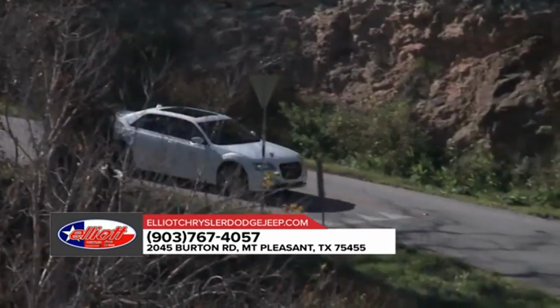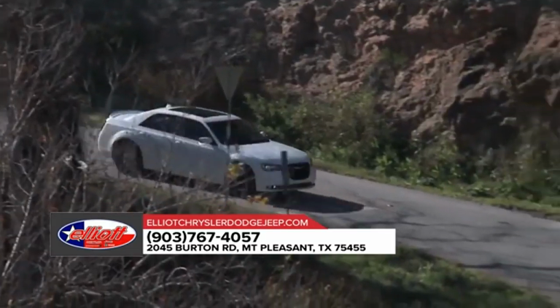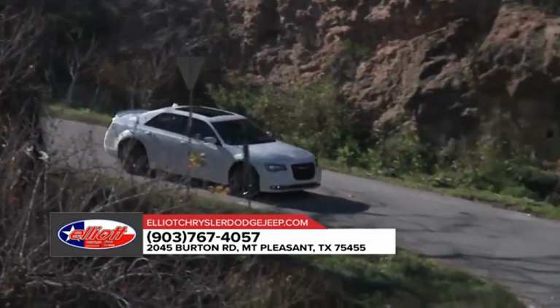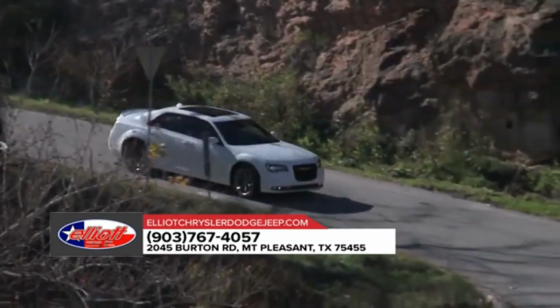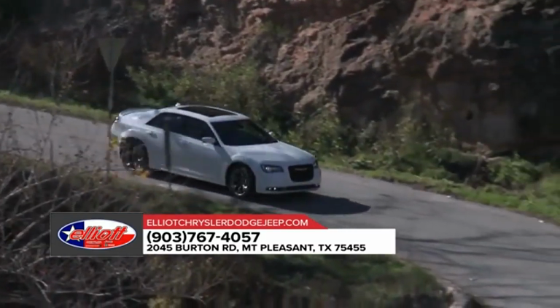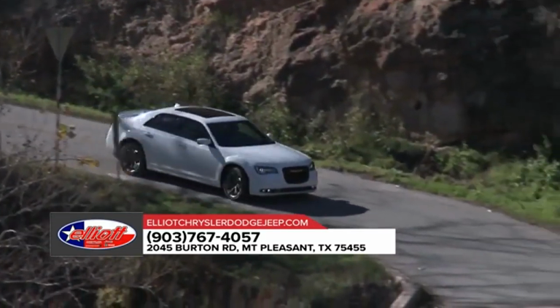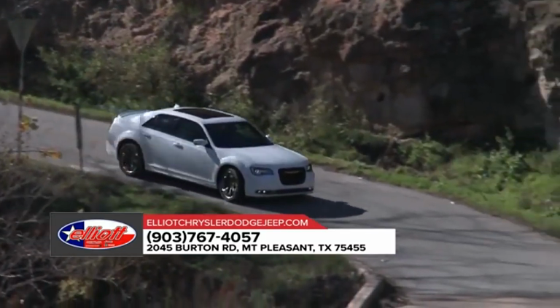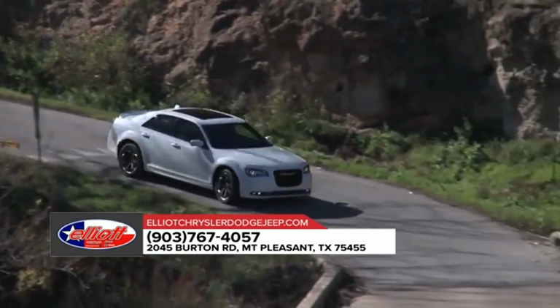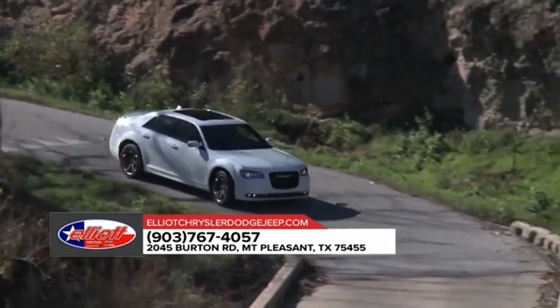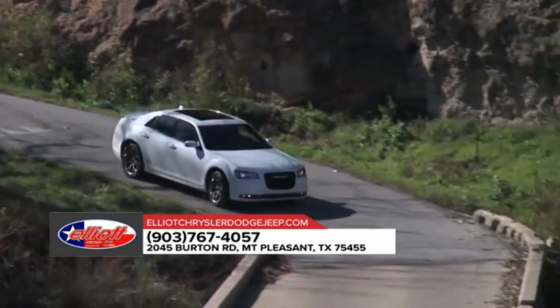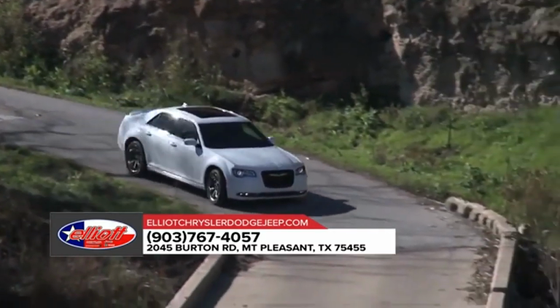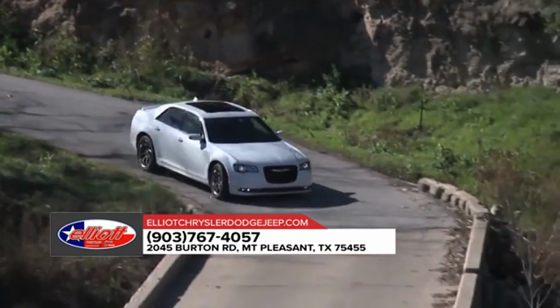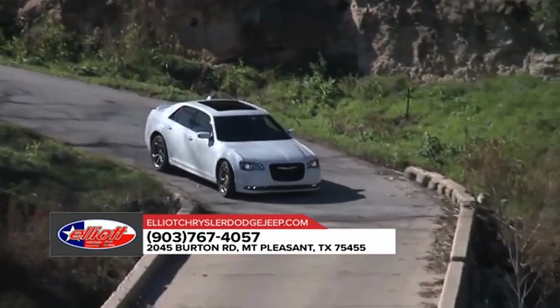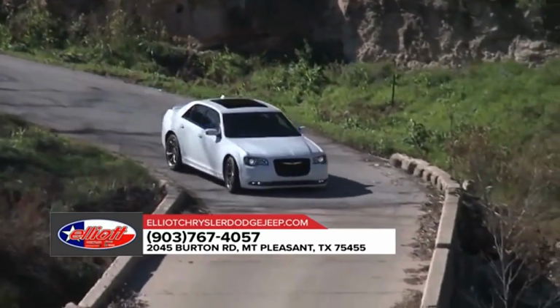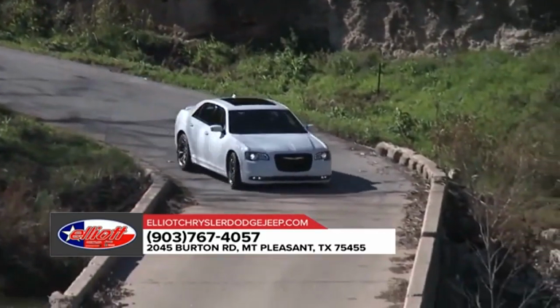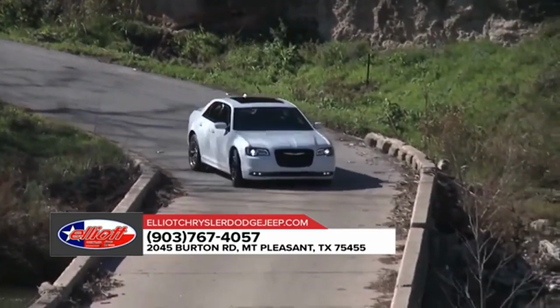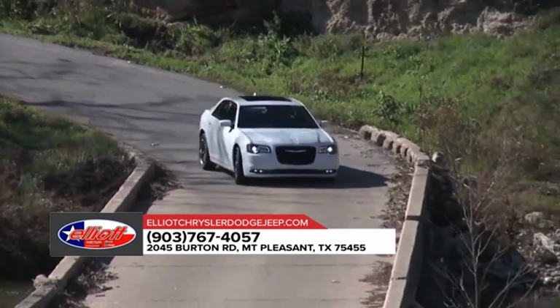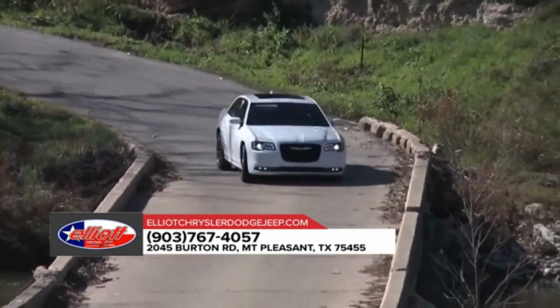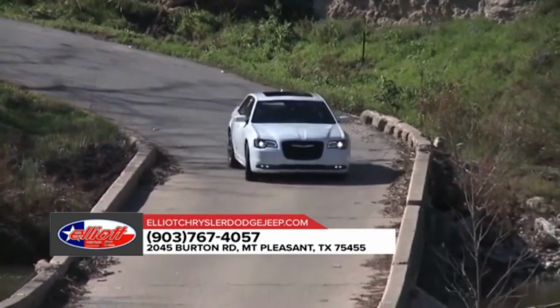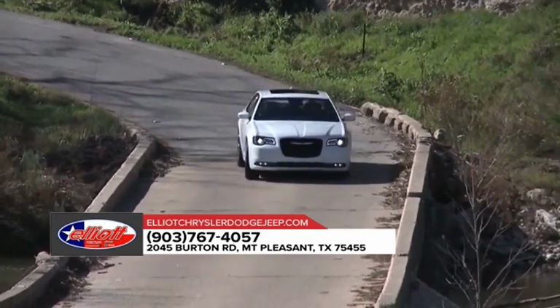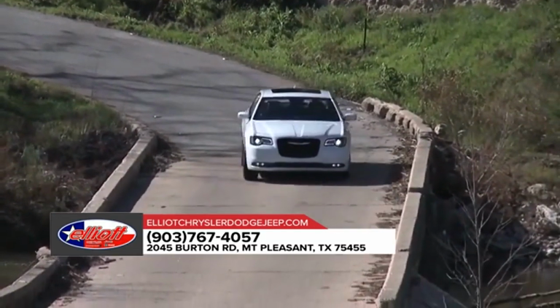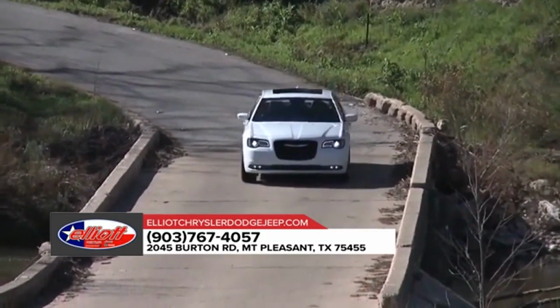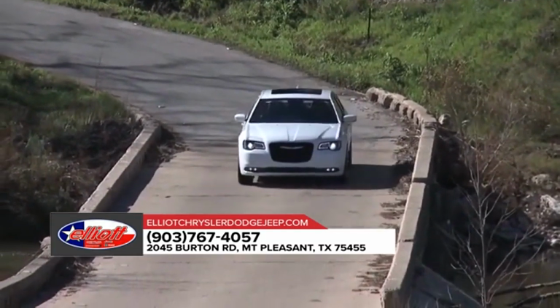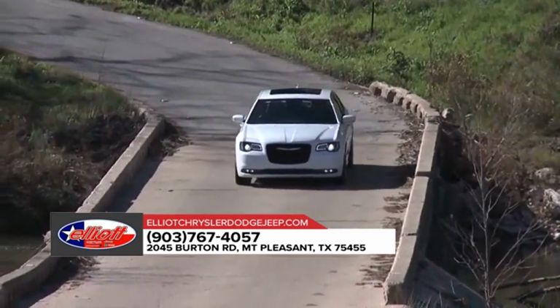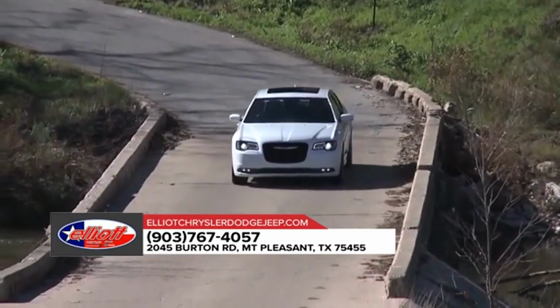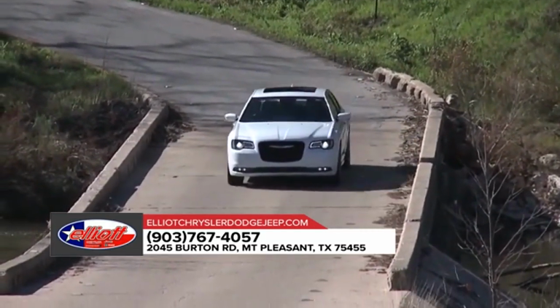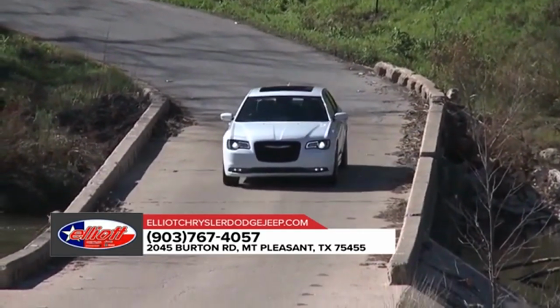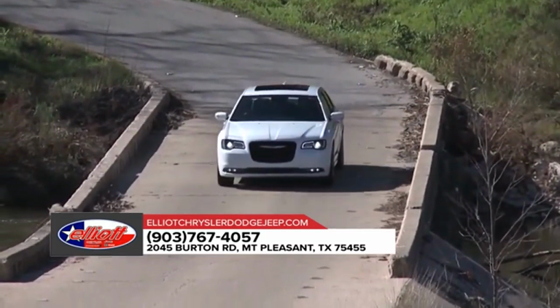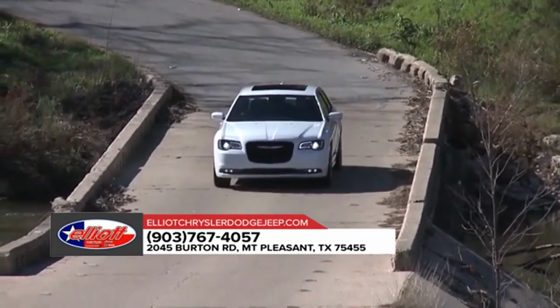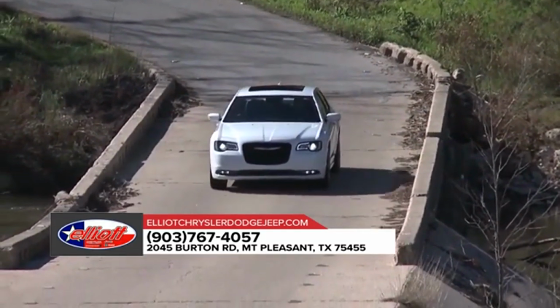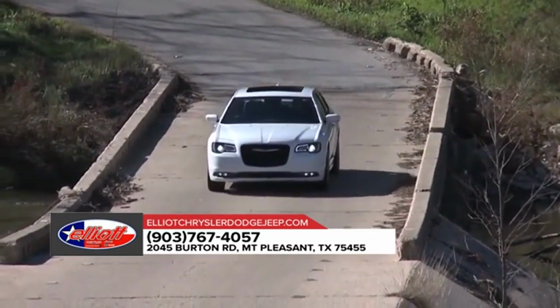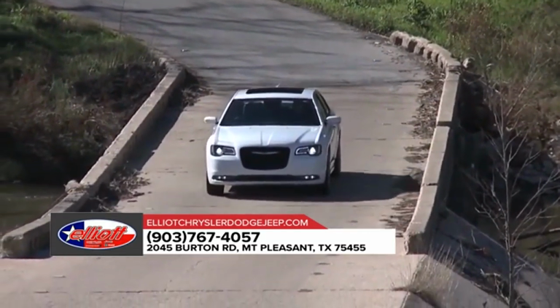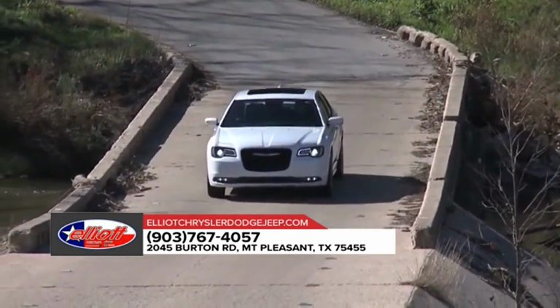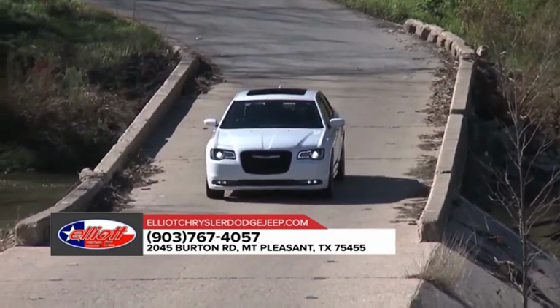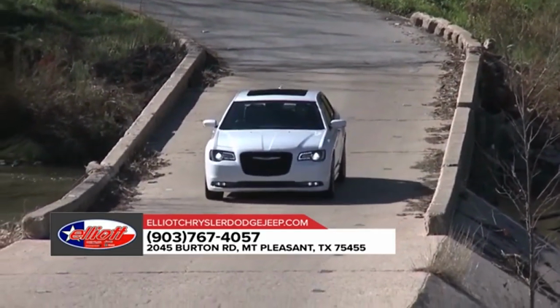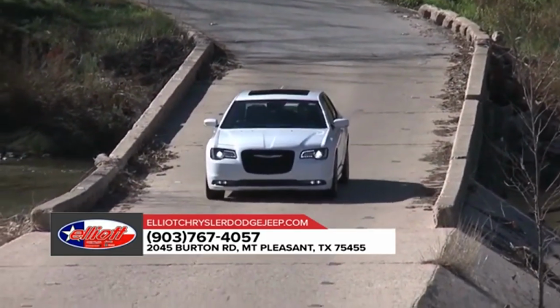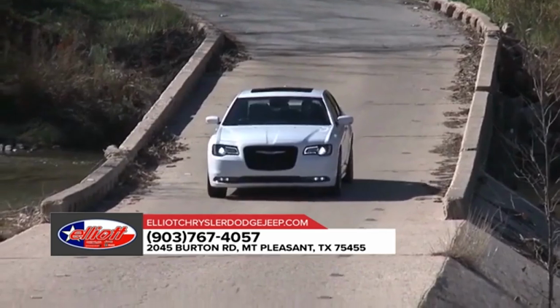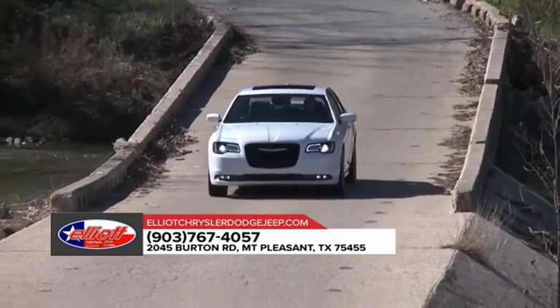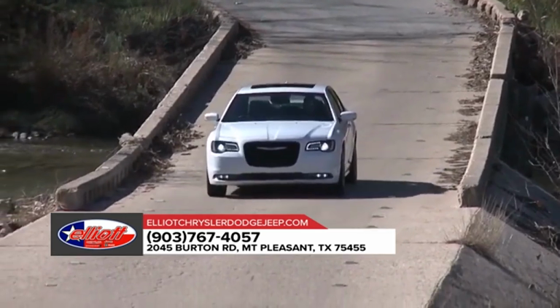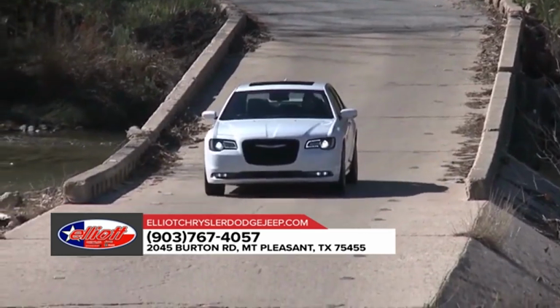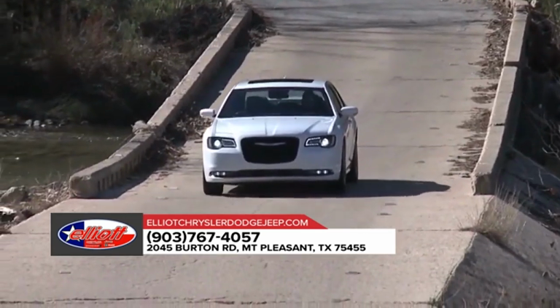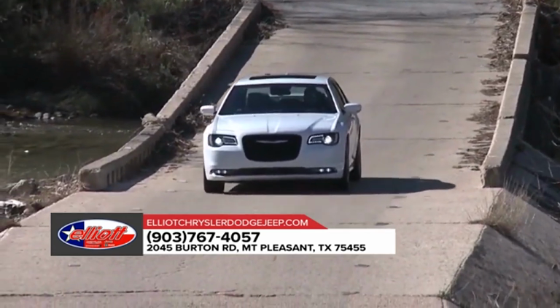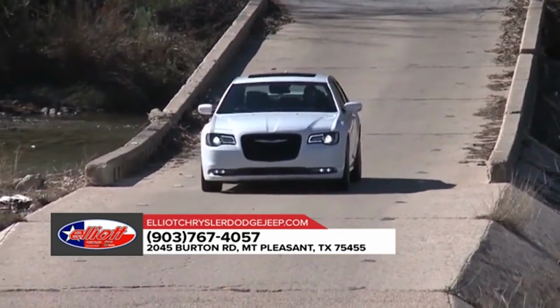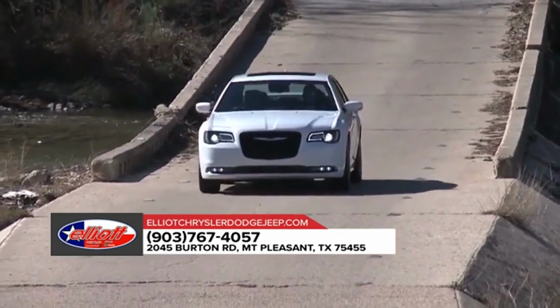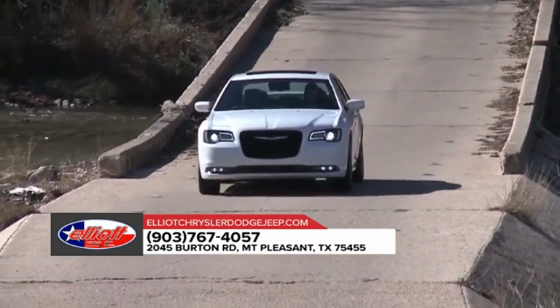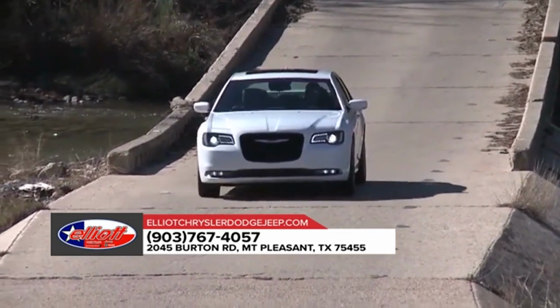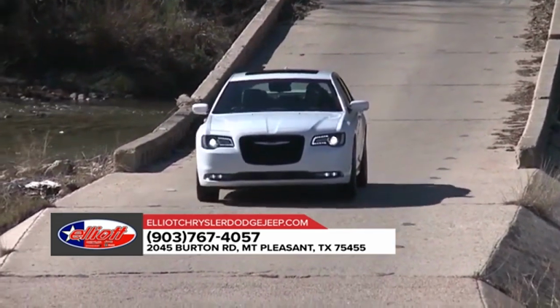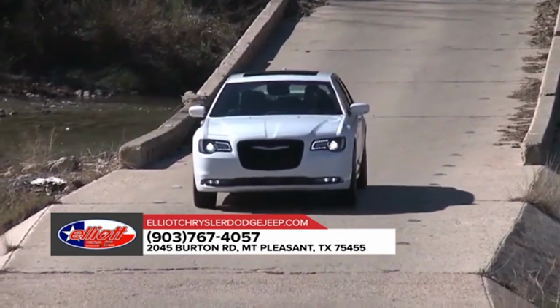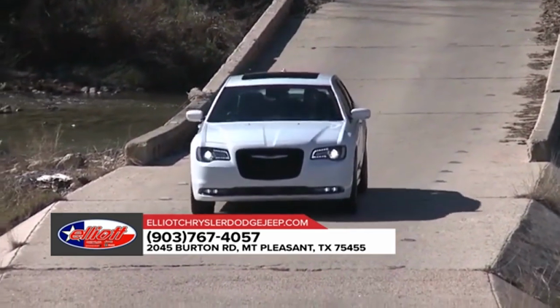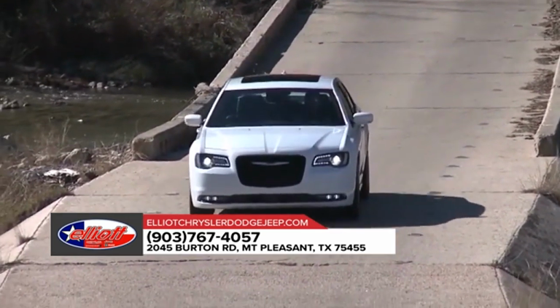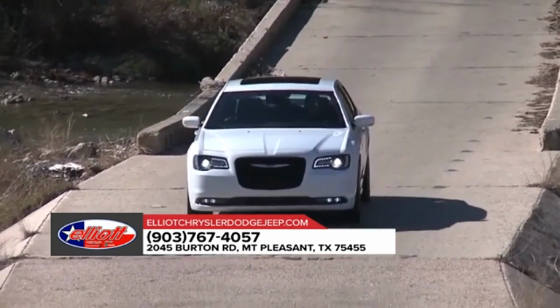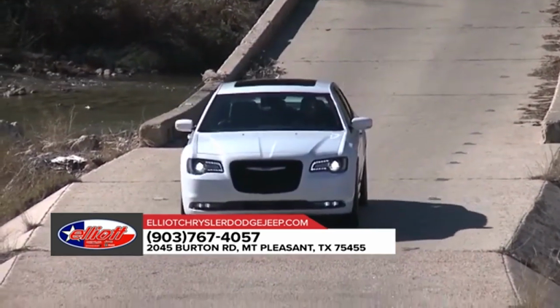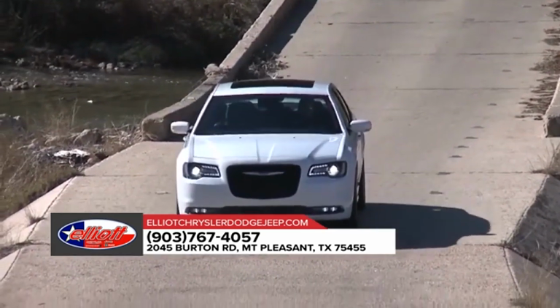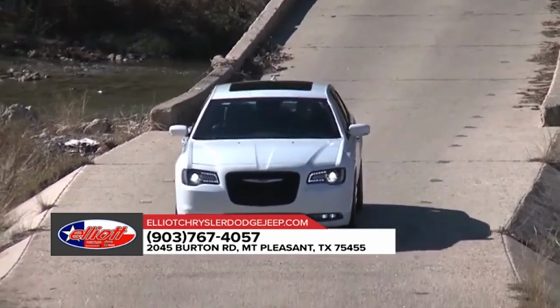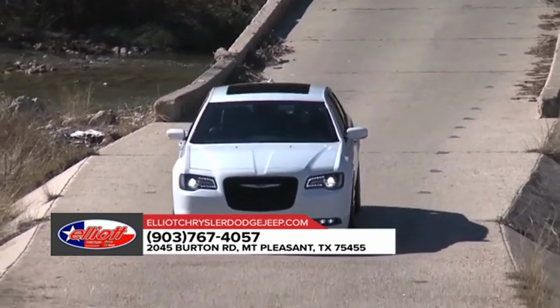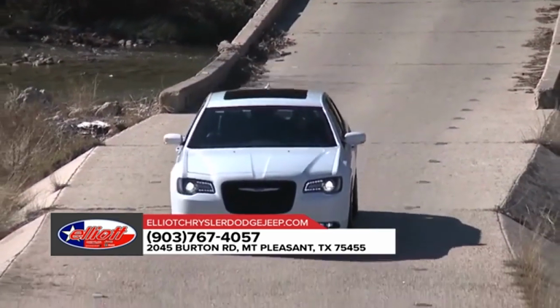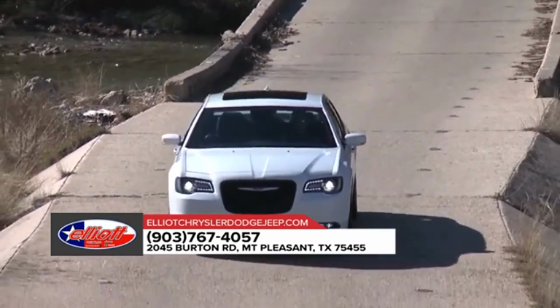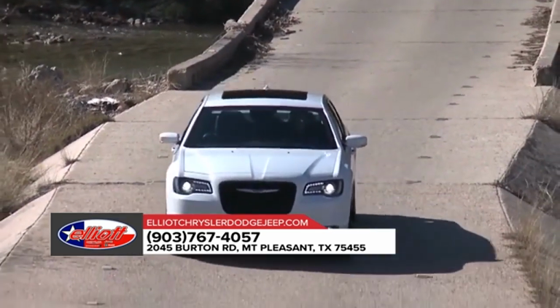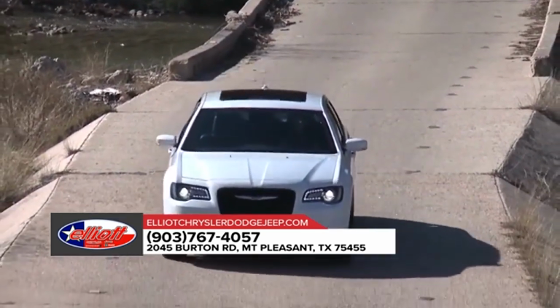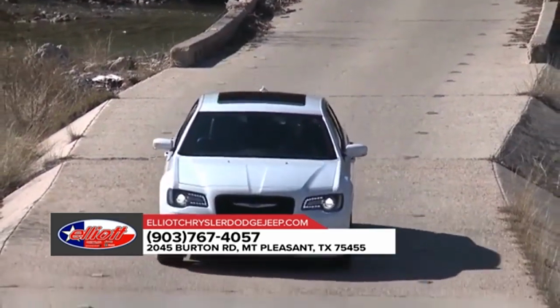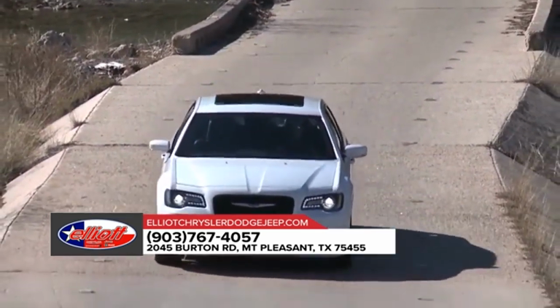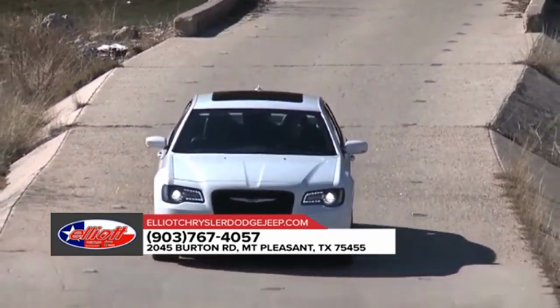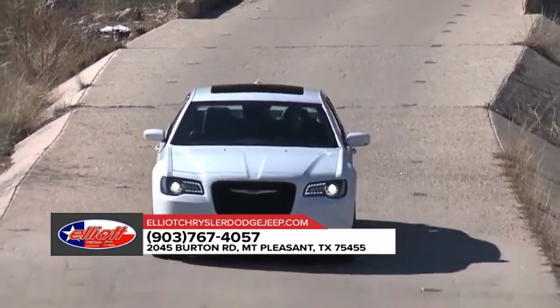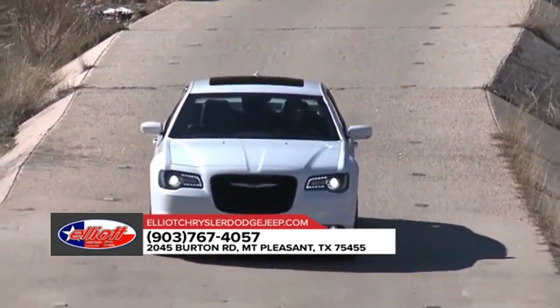The 2018 Chrysler 300 is easy to customize, and it comes in a range of colors to complement the sunset you'll be driving off into.